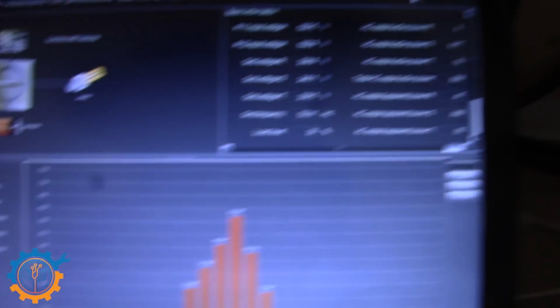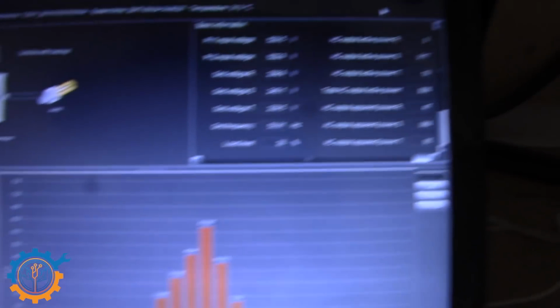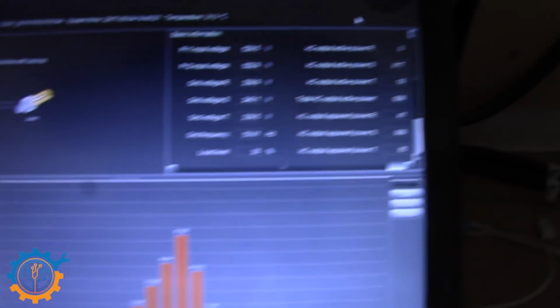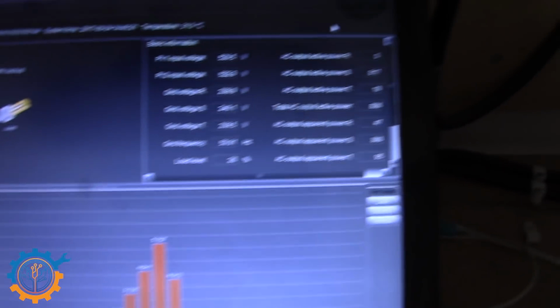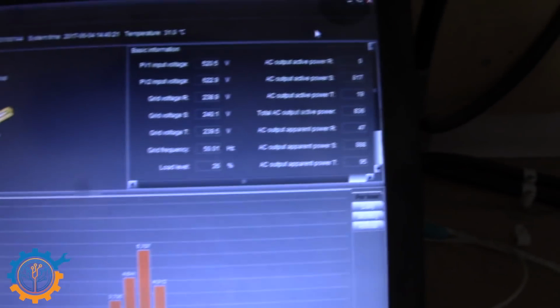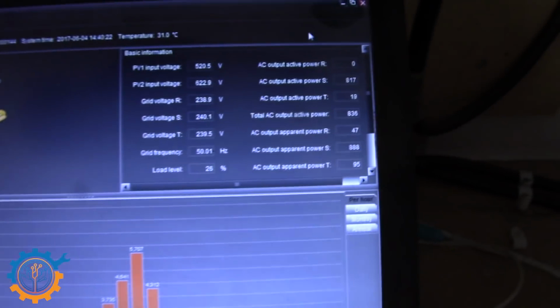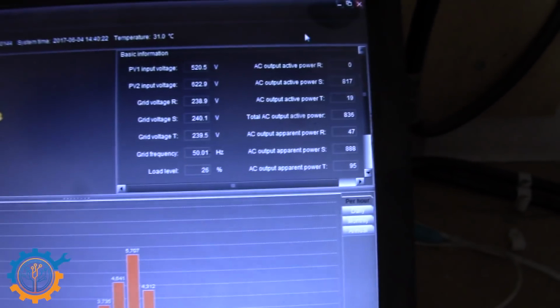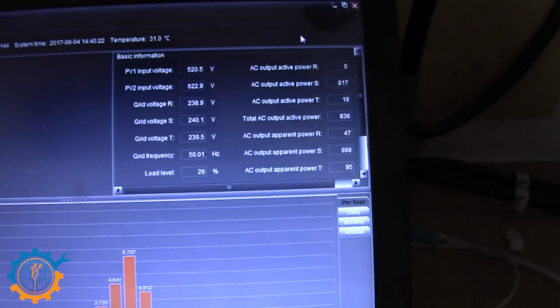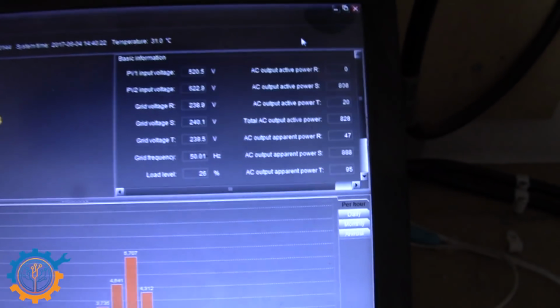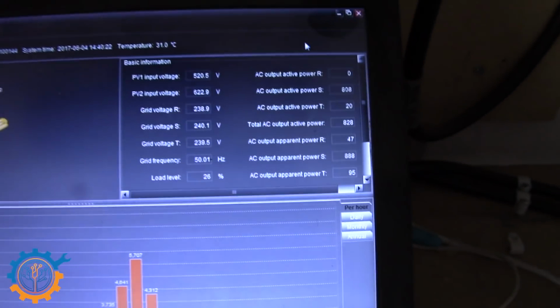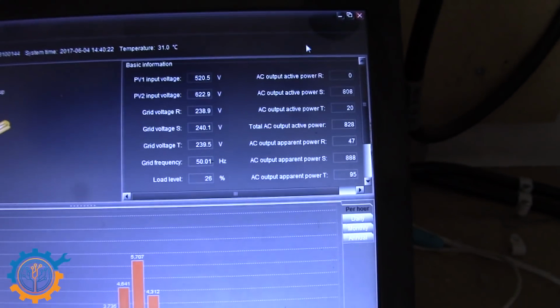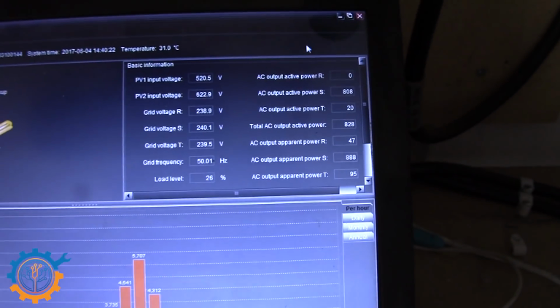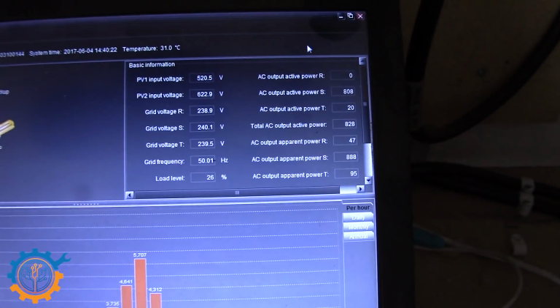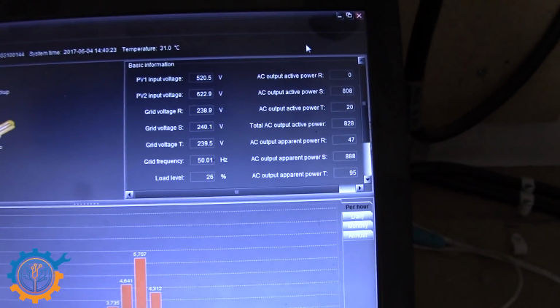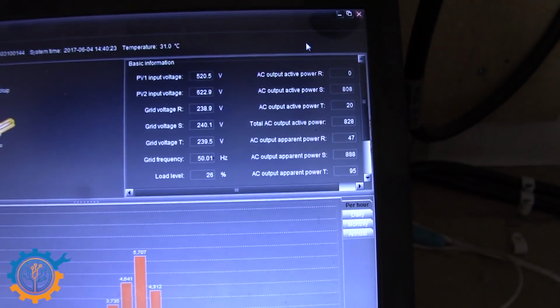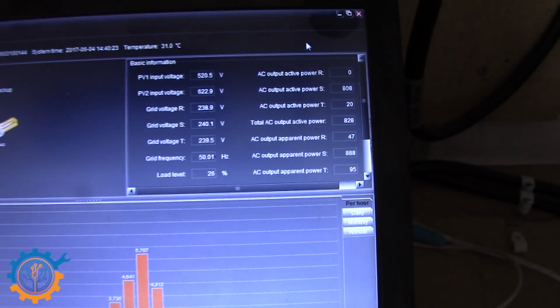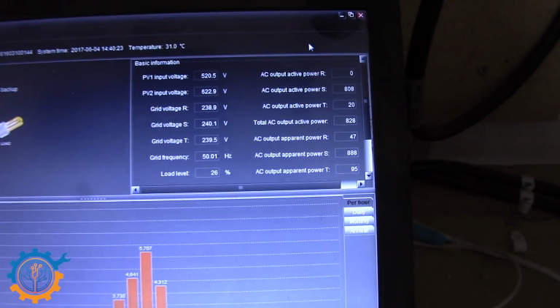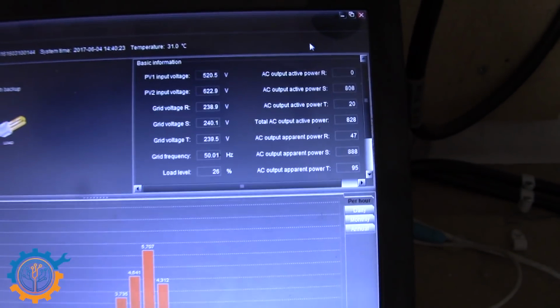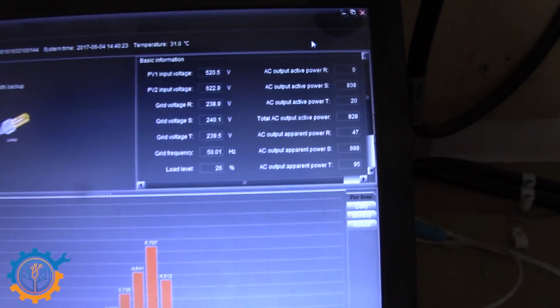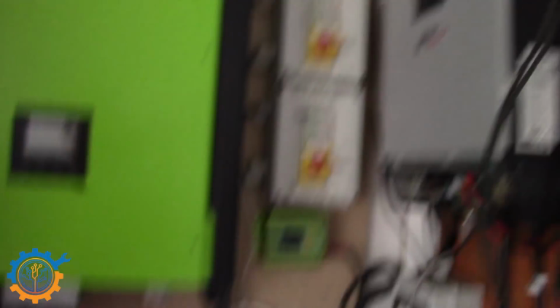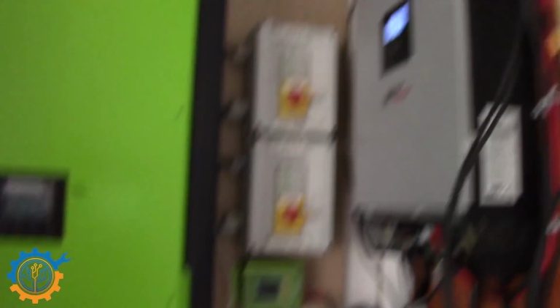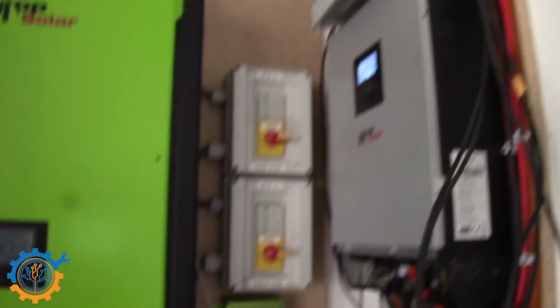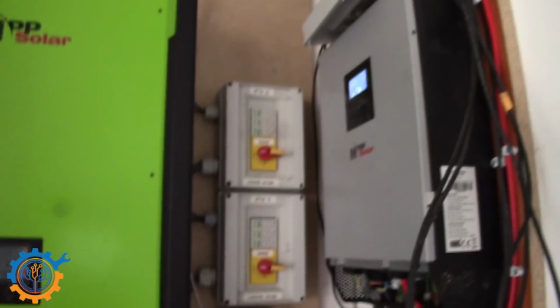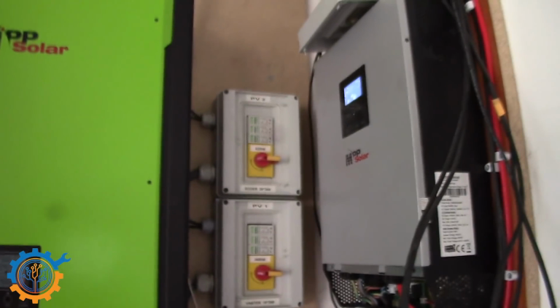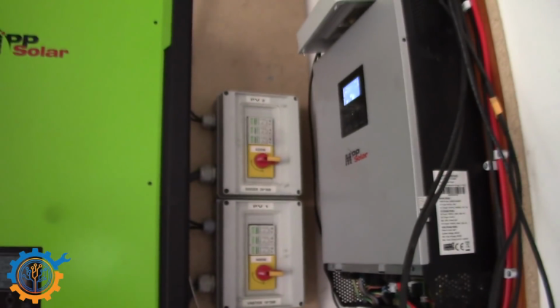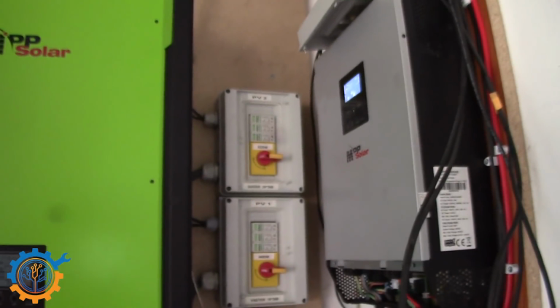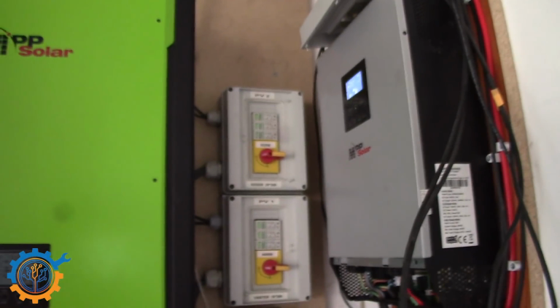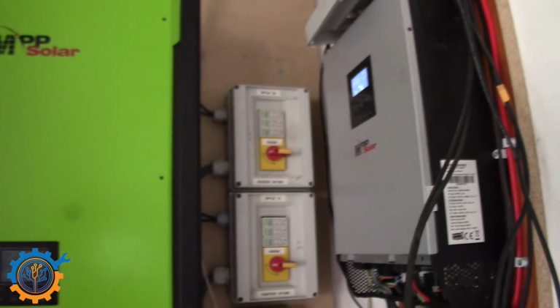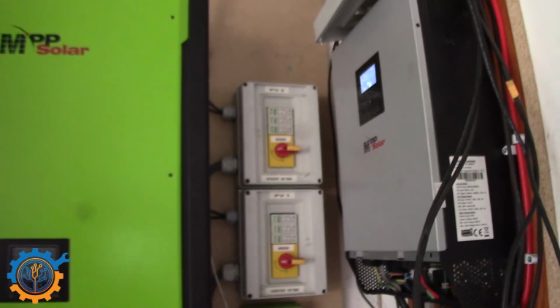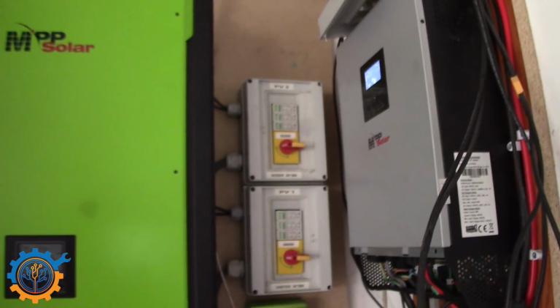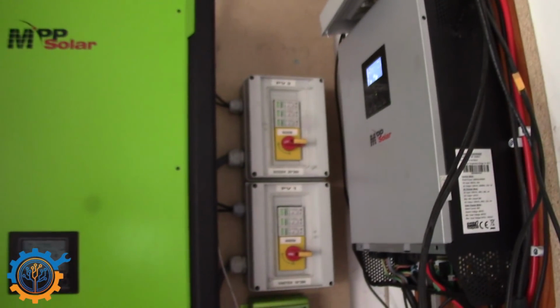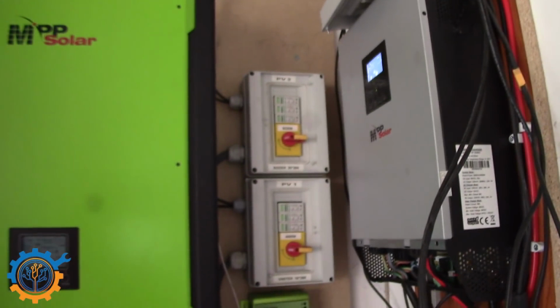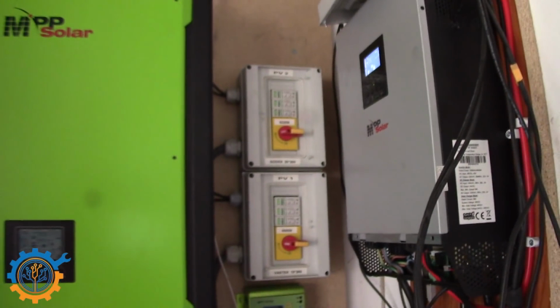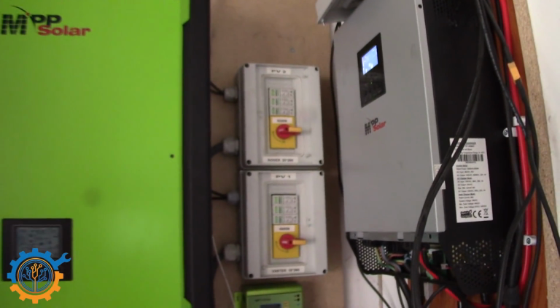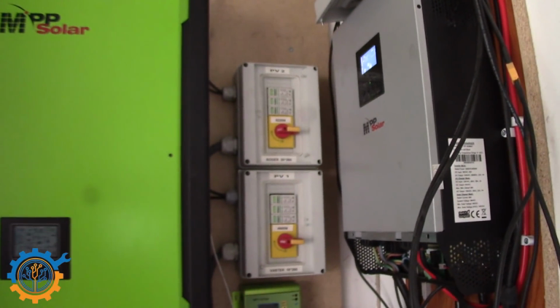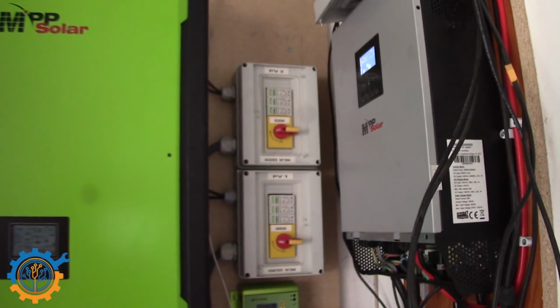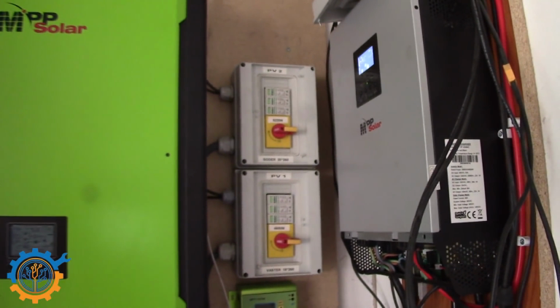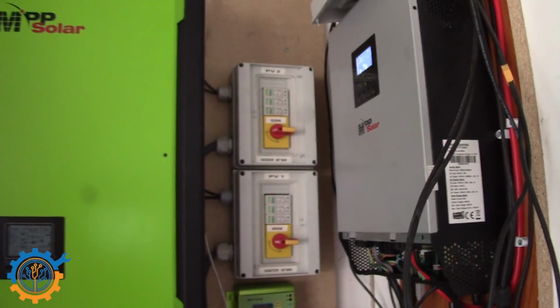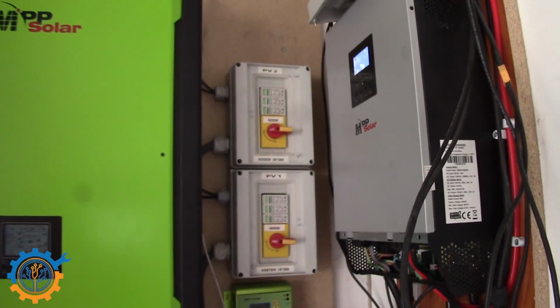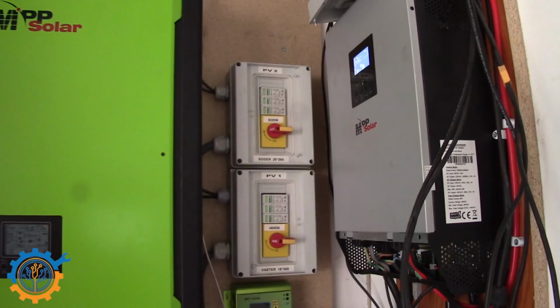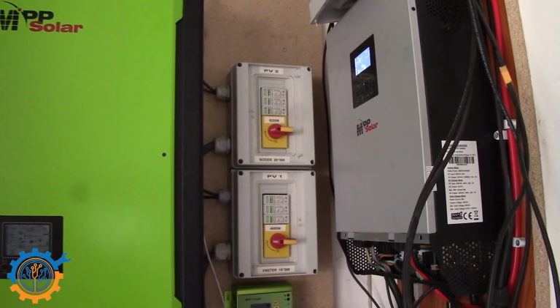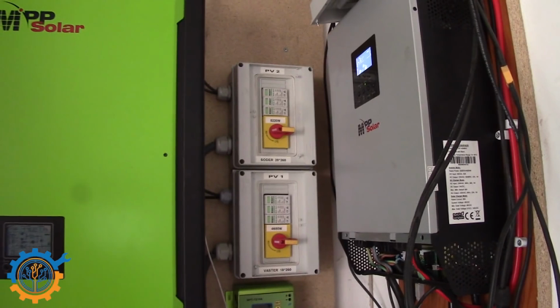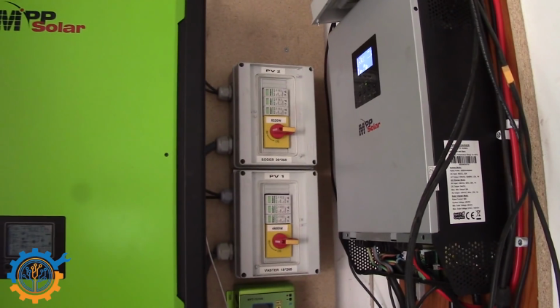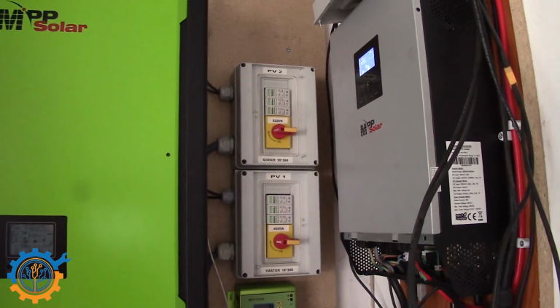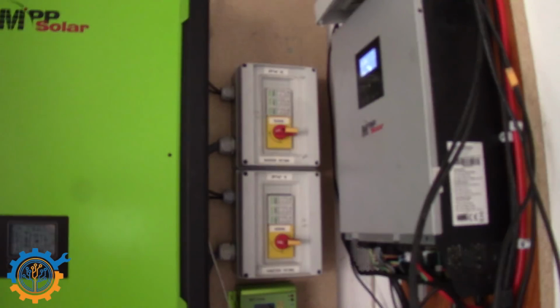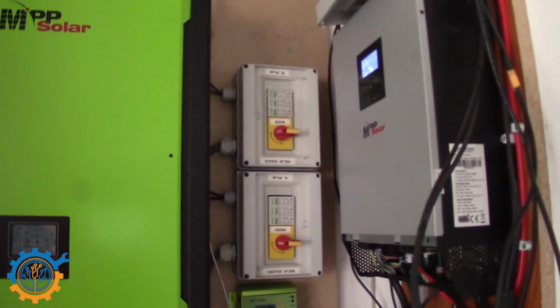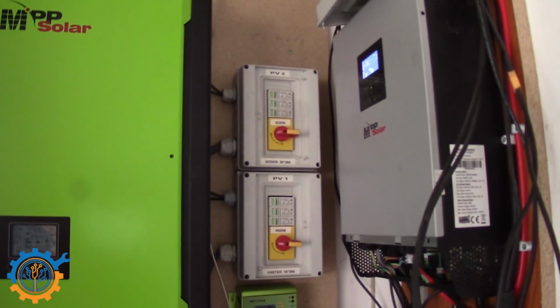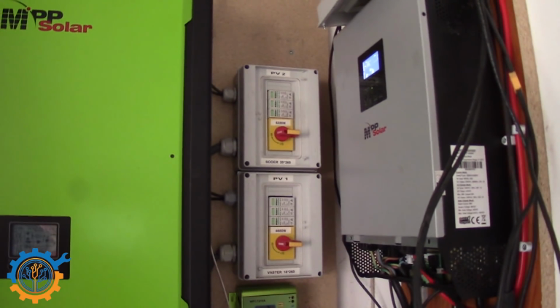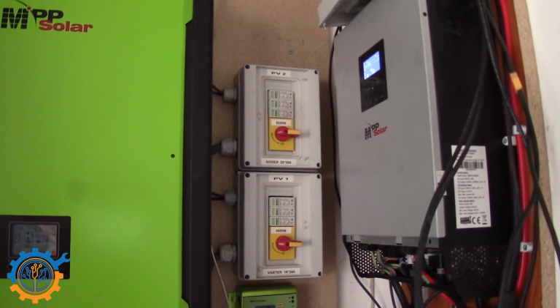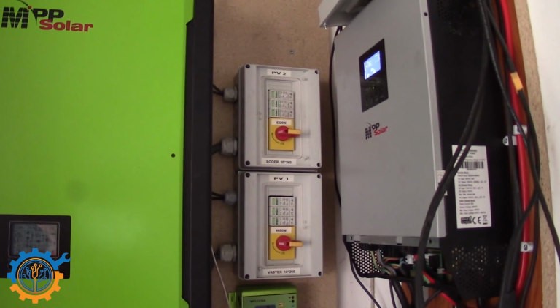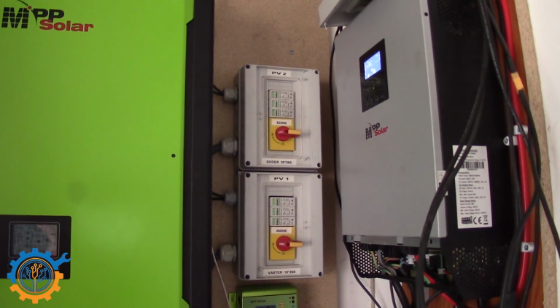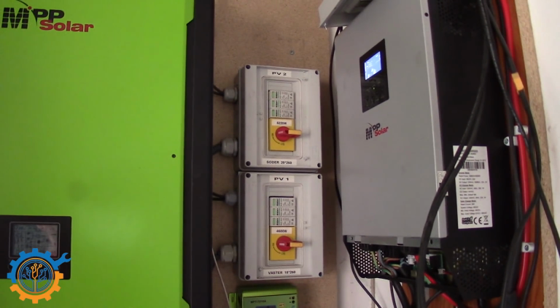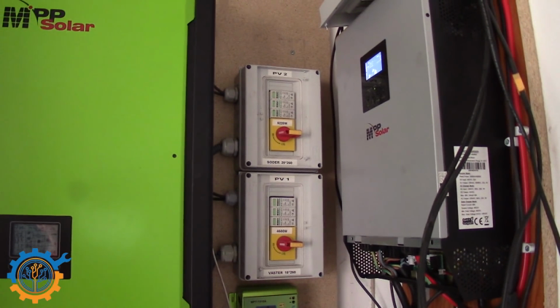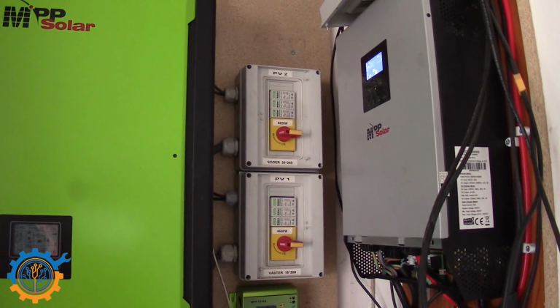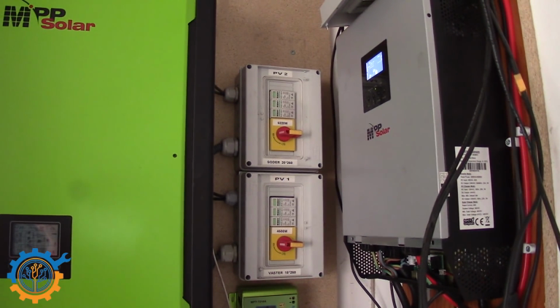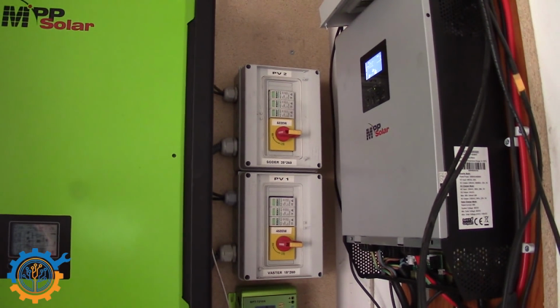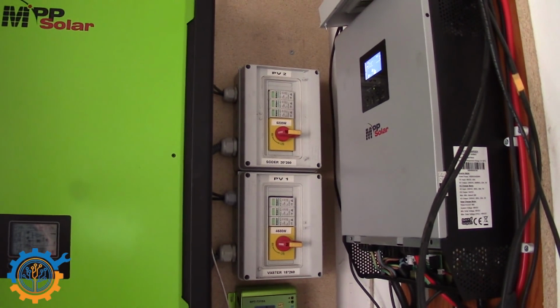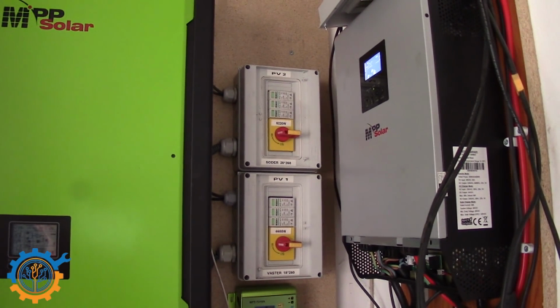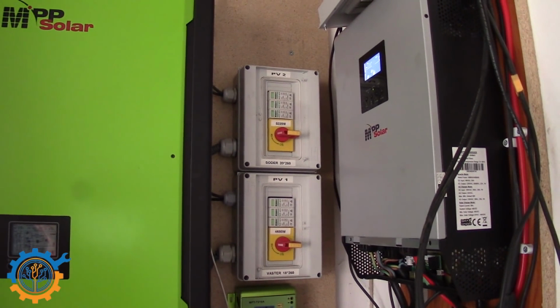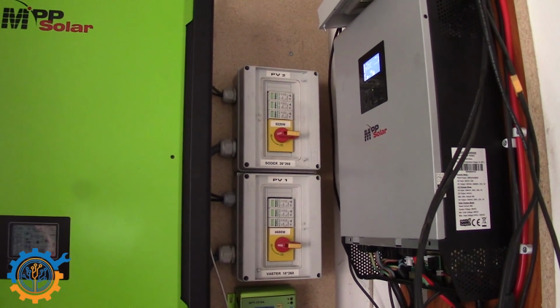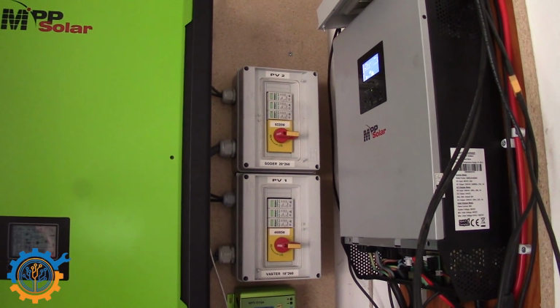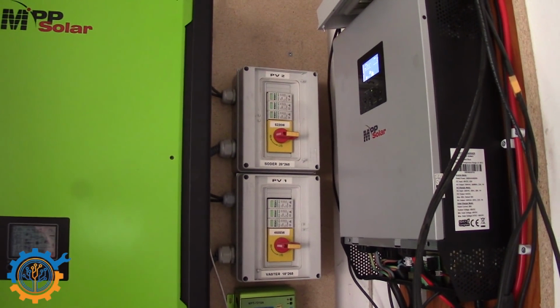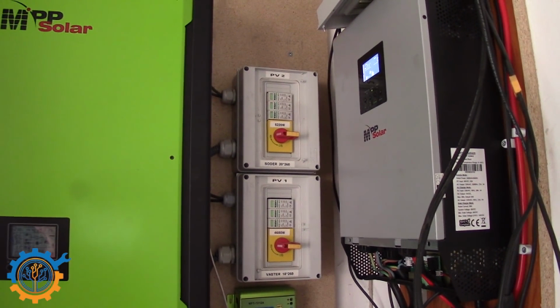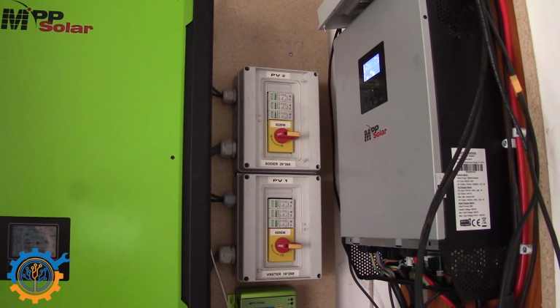Then you might say, I need to change the sign up there — it shouldn't say 20 anymore, it should say 22.